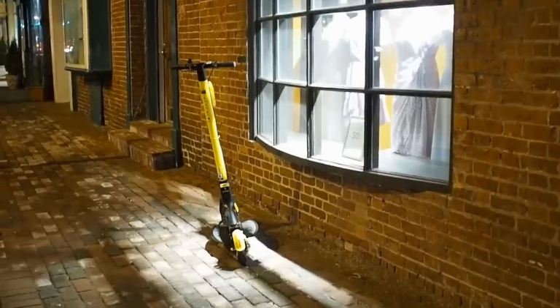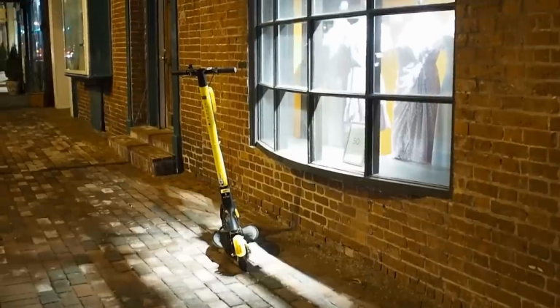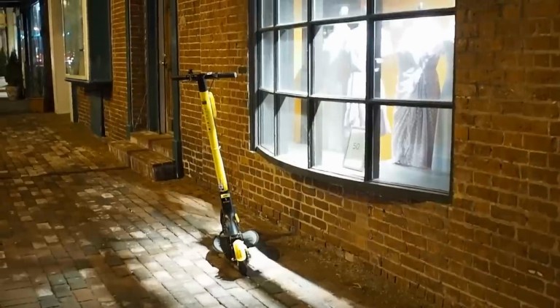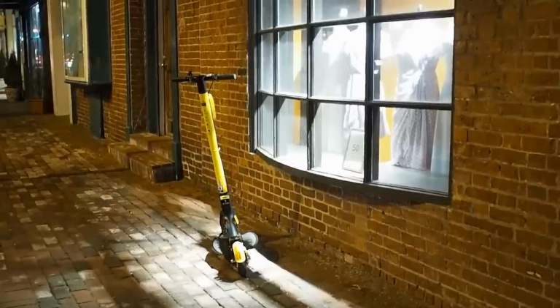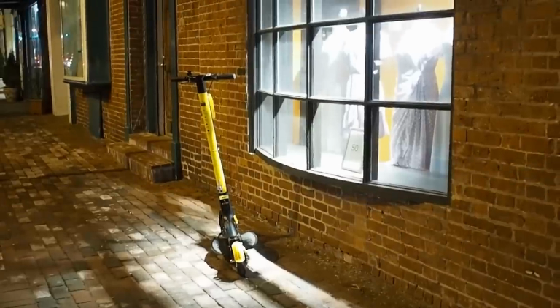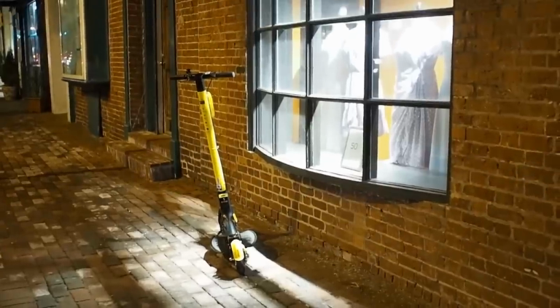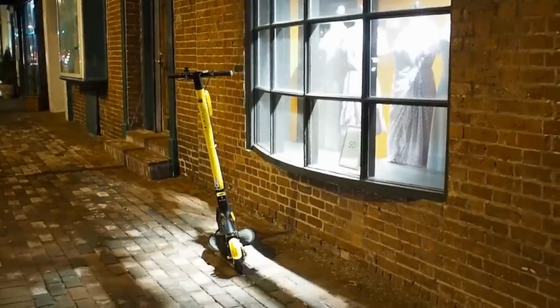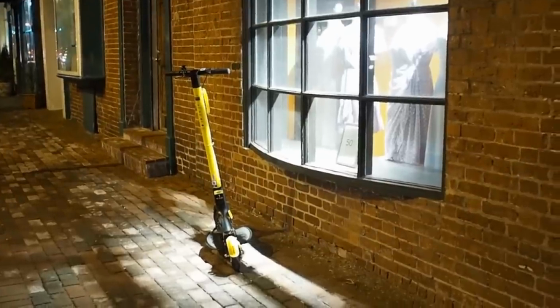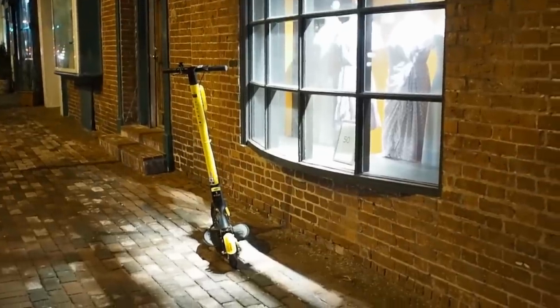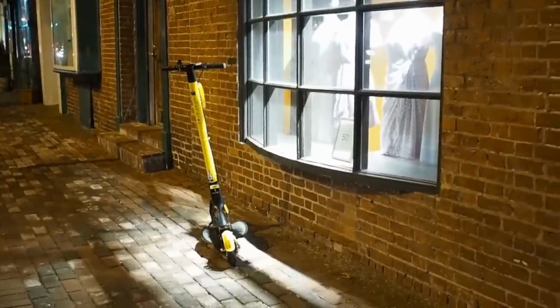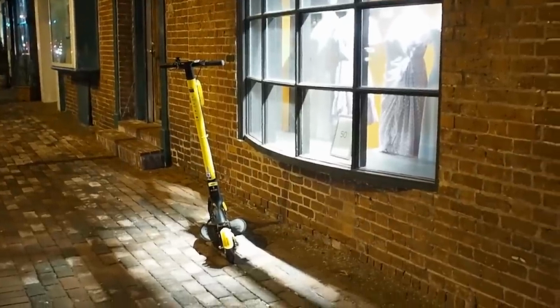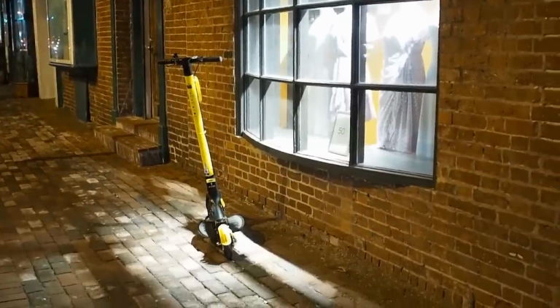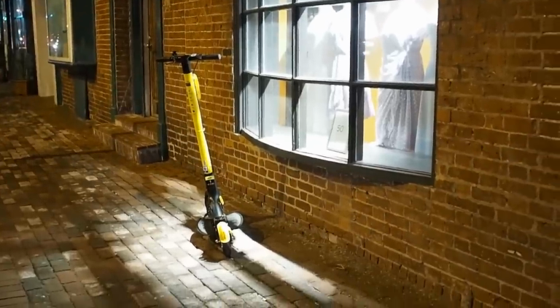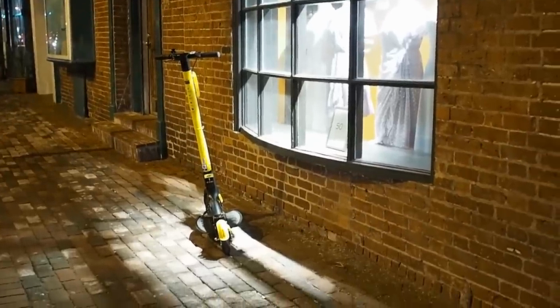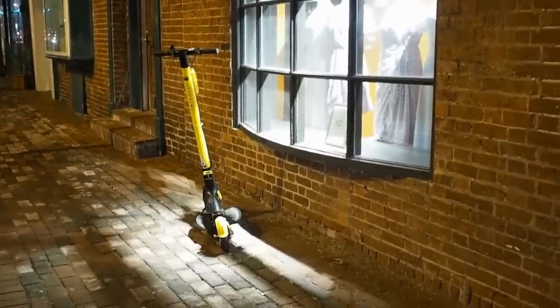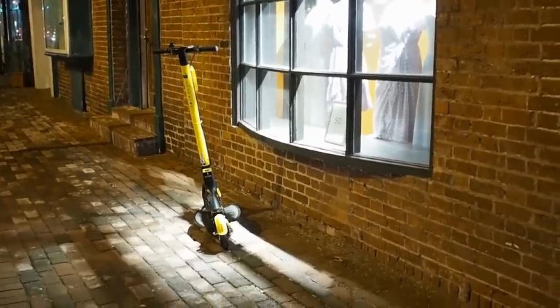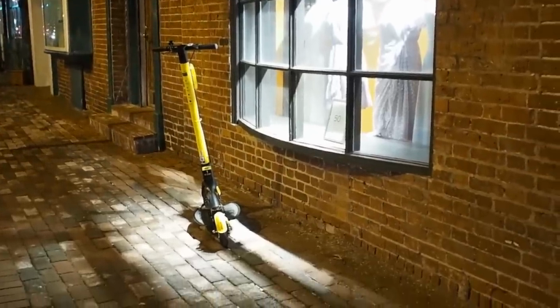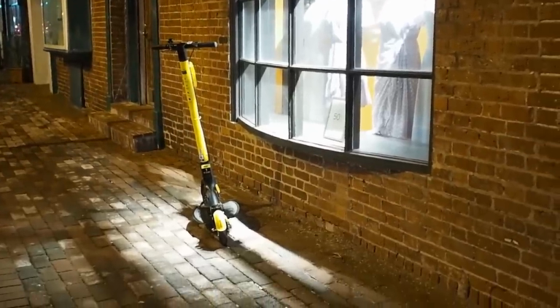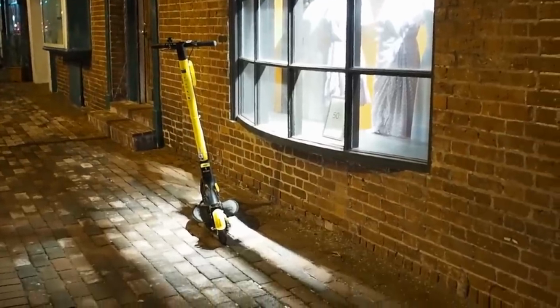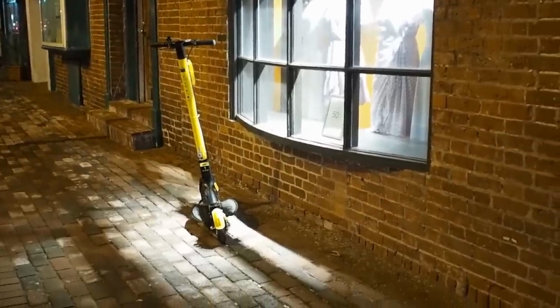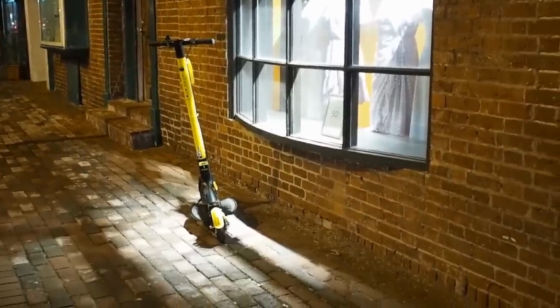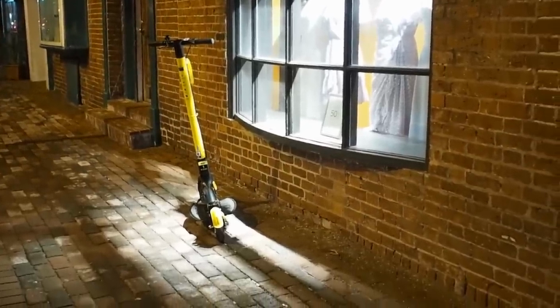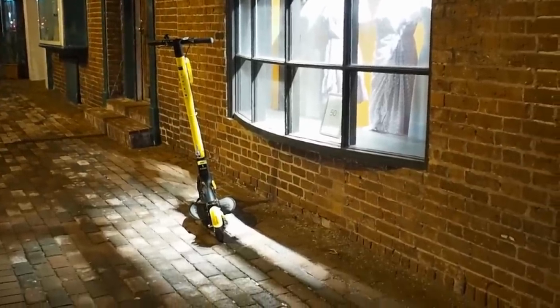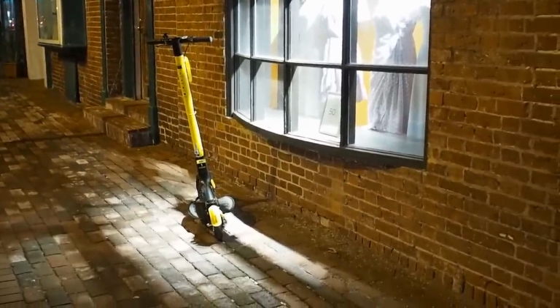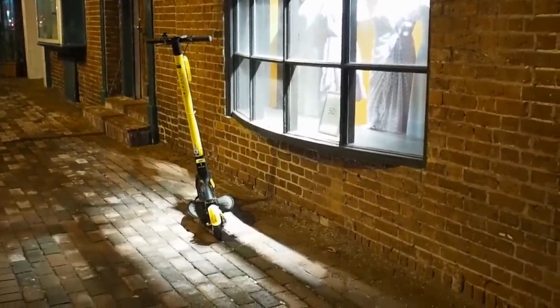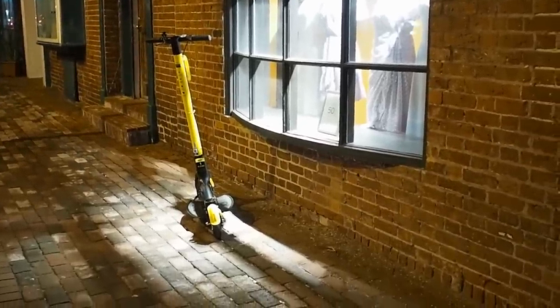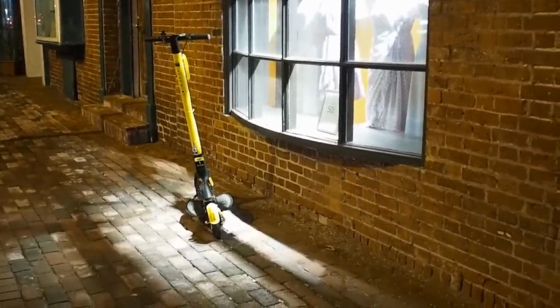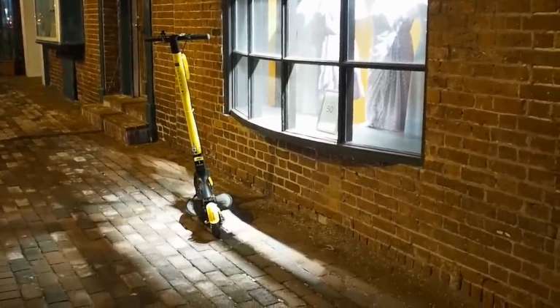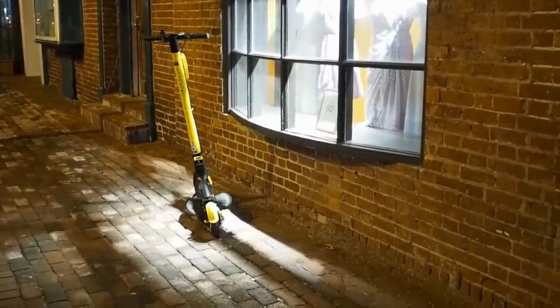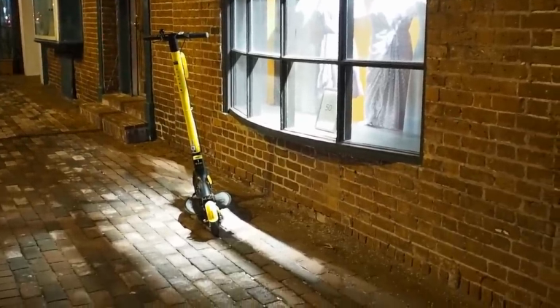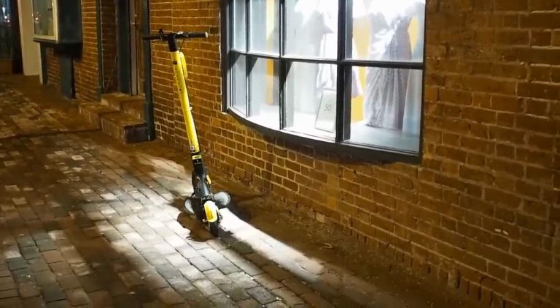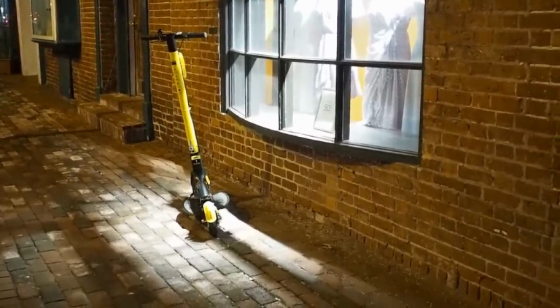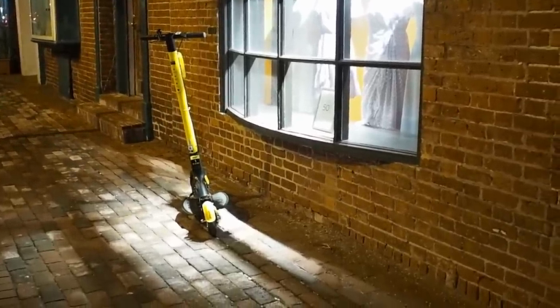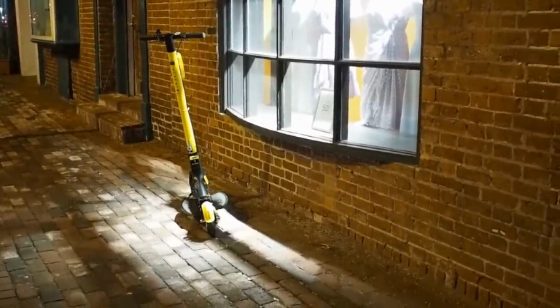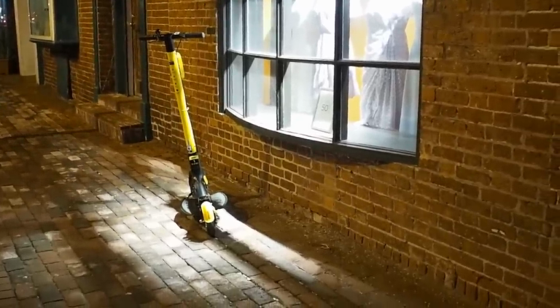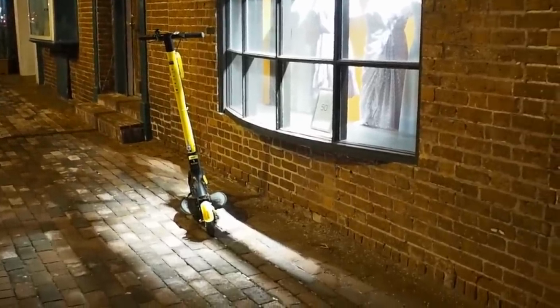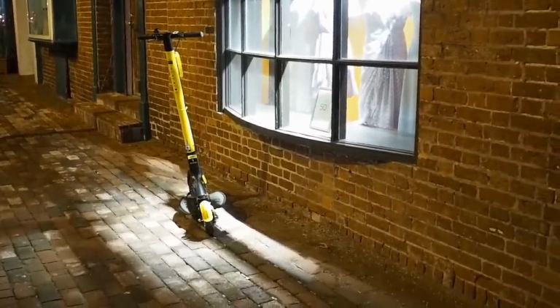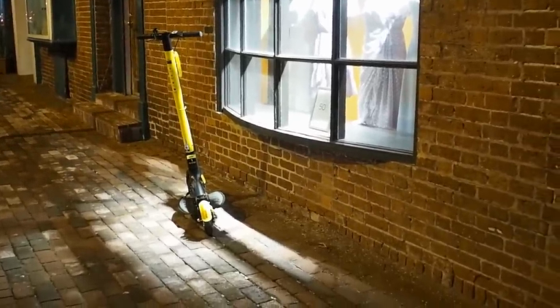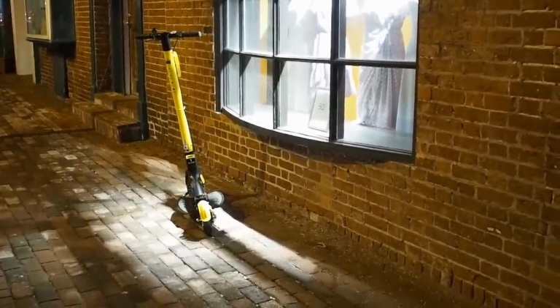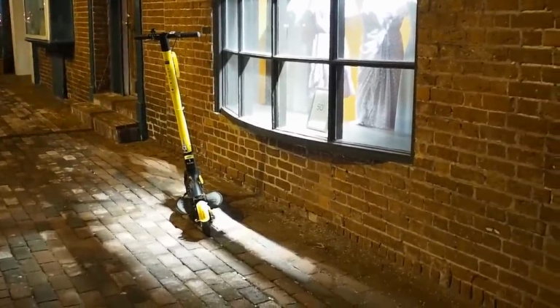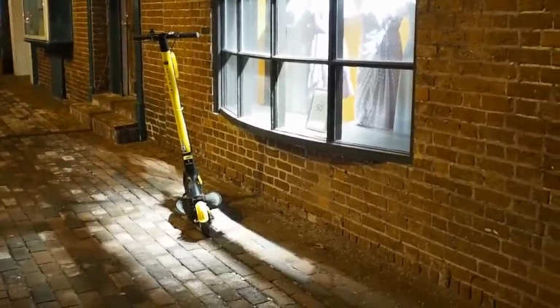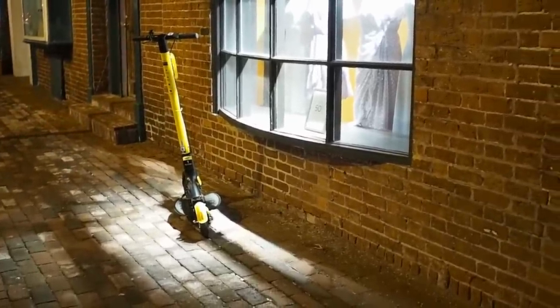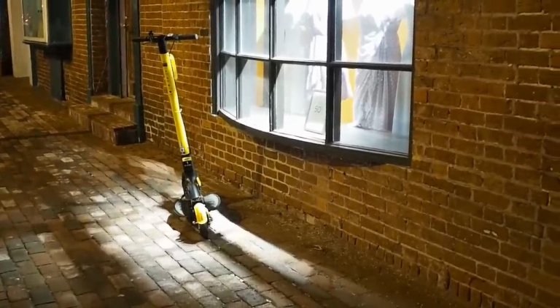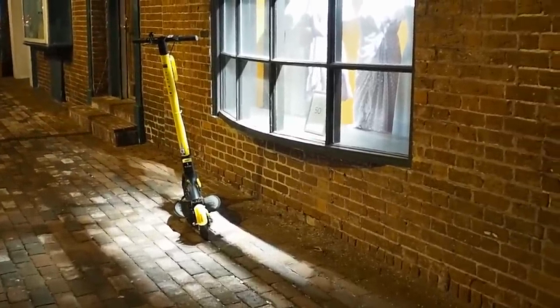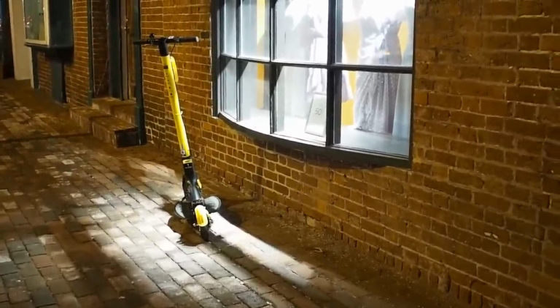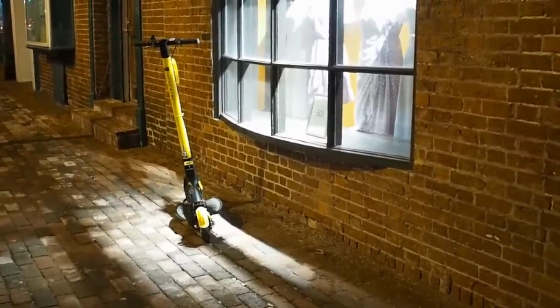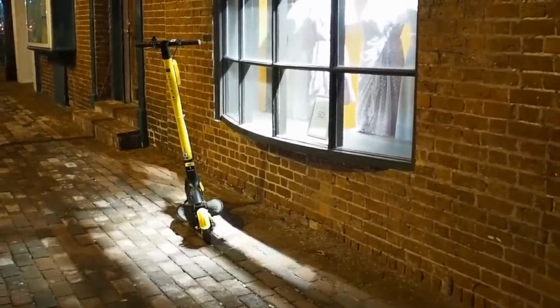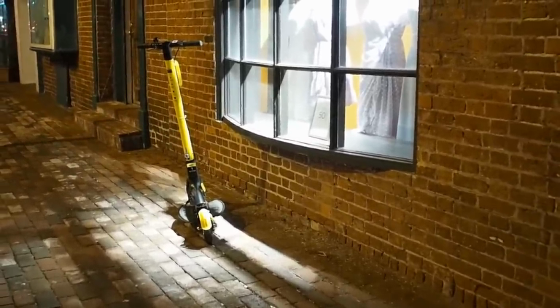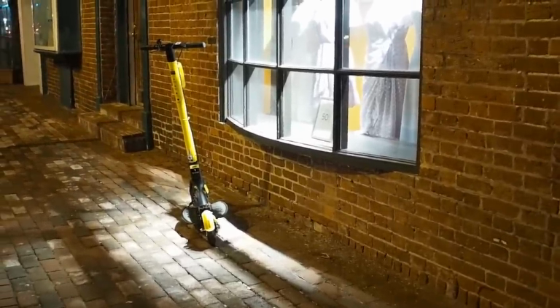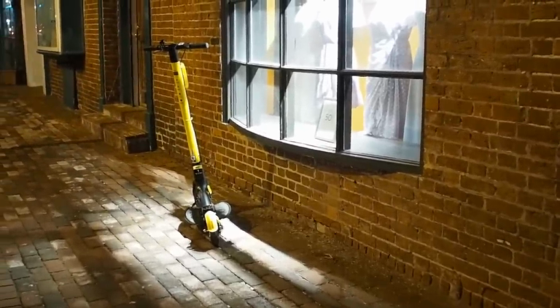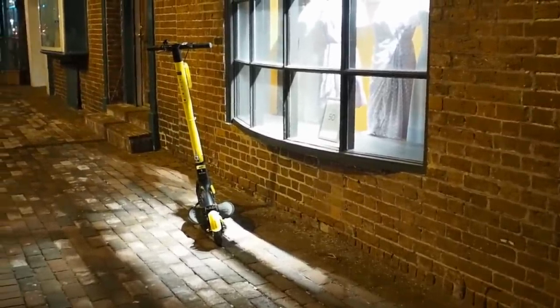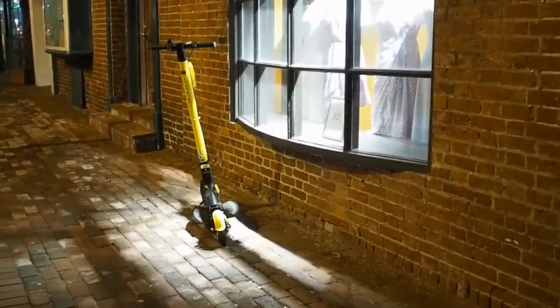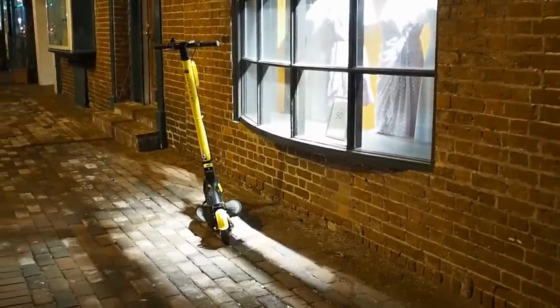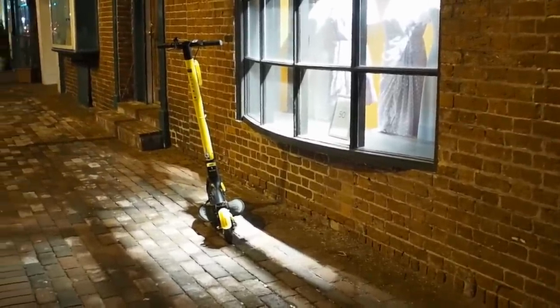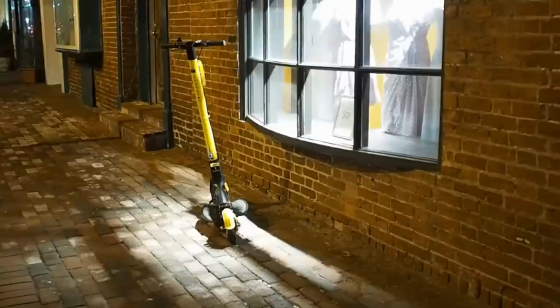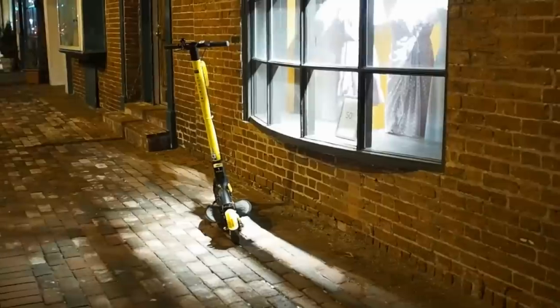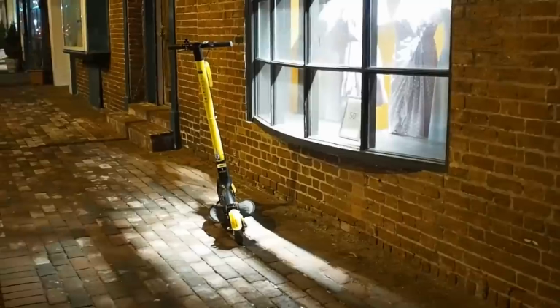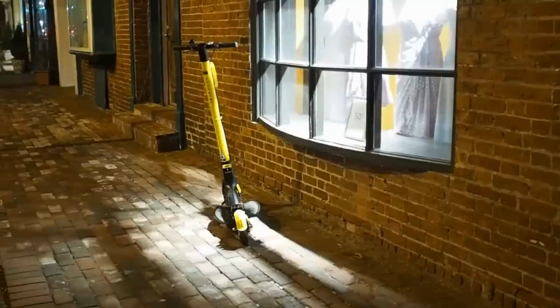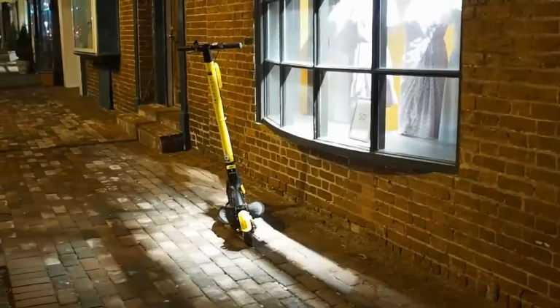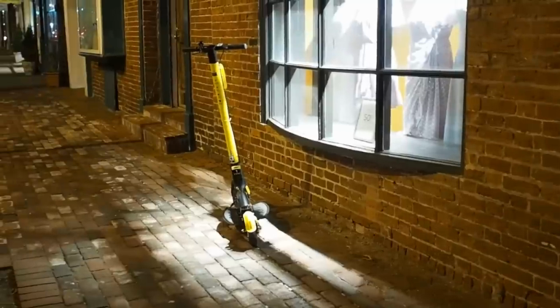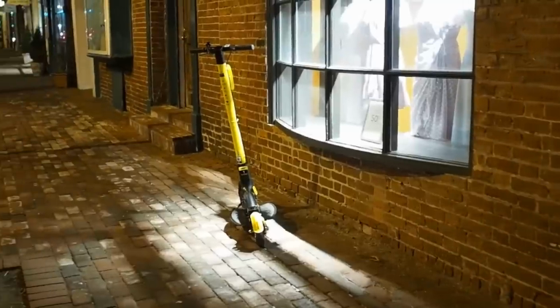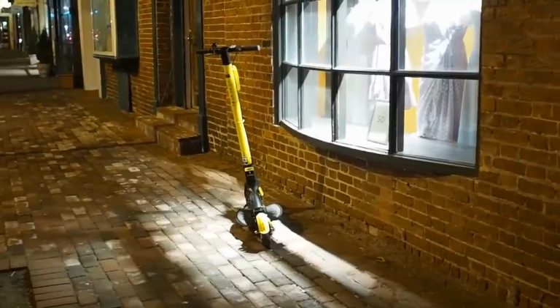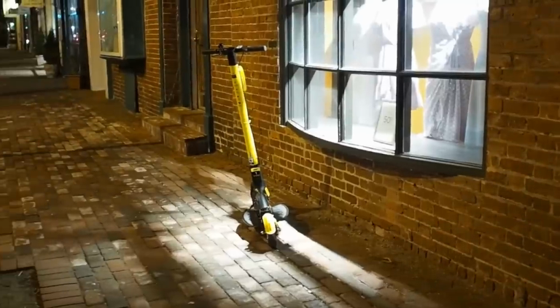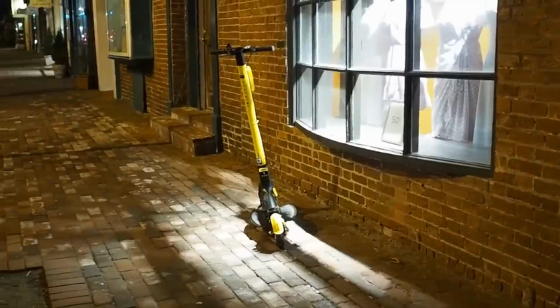Somebody parked this little scooter thing right into the light. See if we can compose something here.